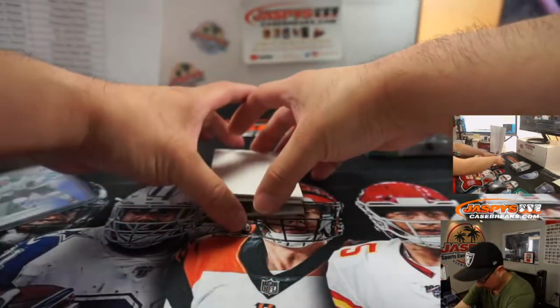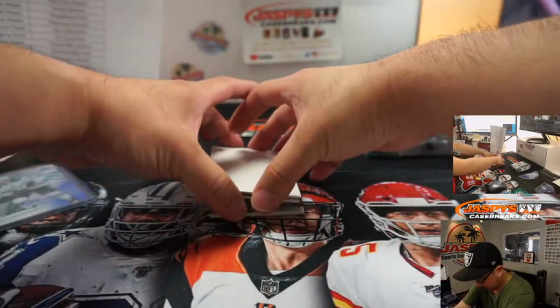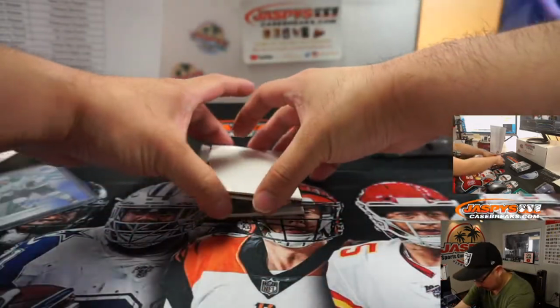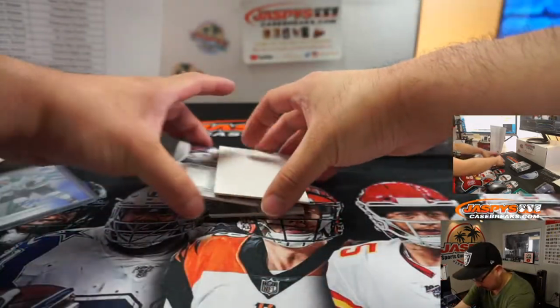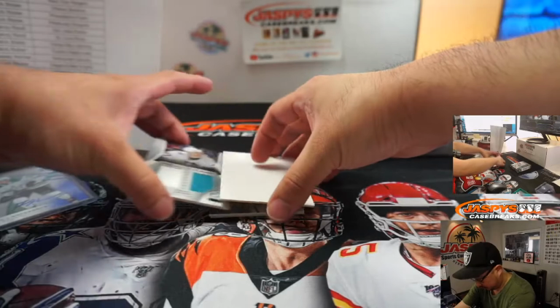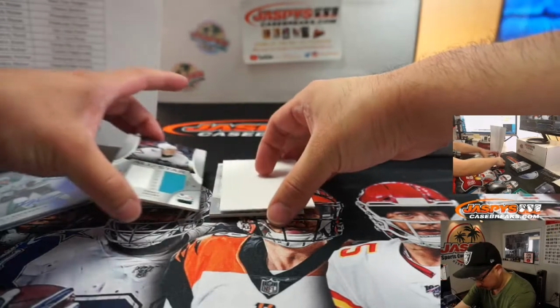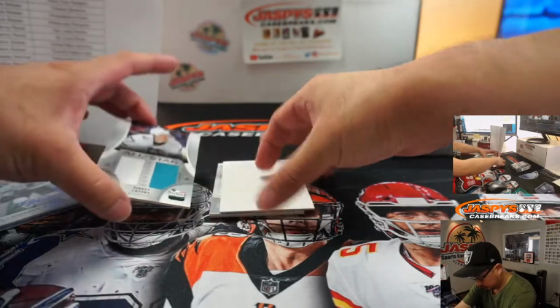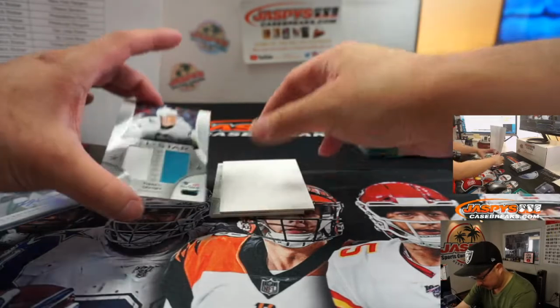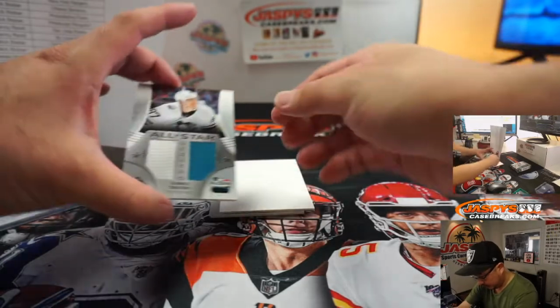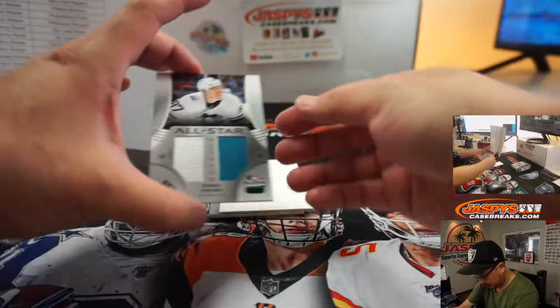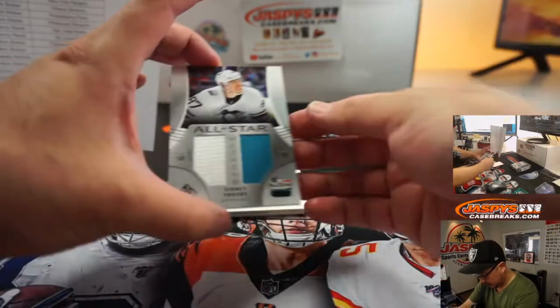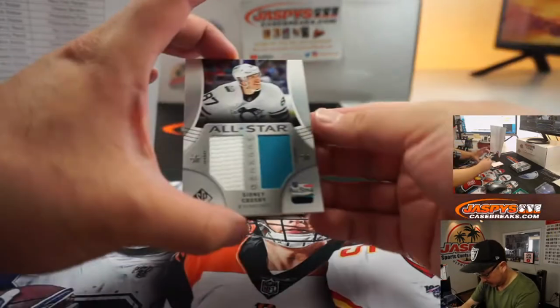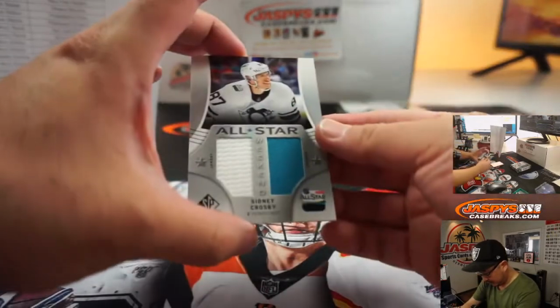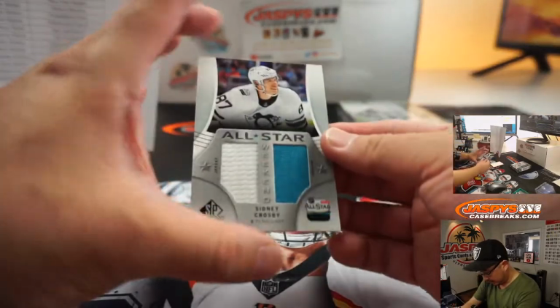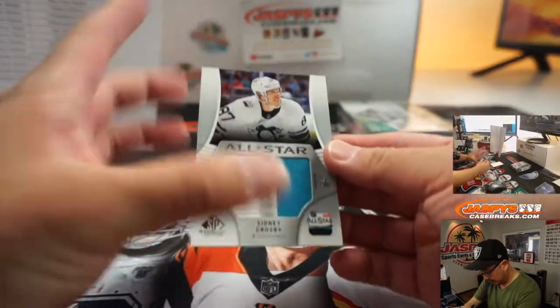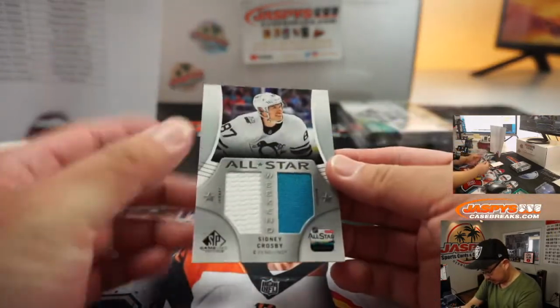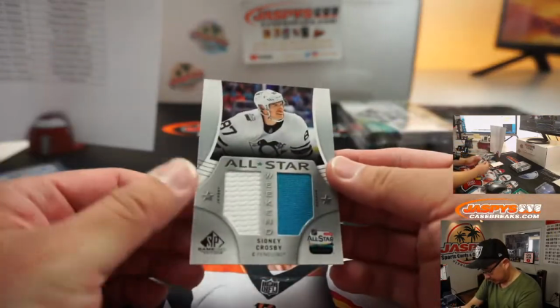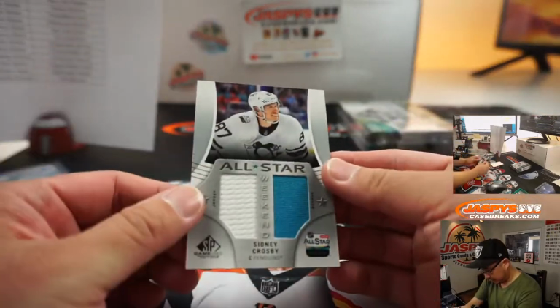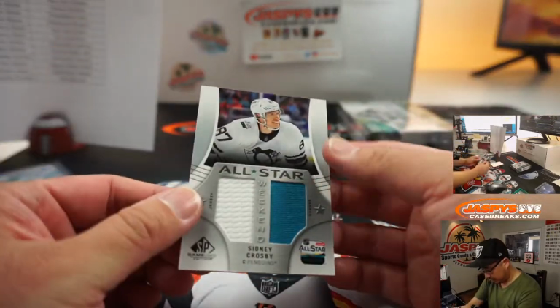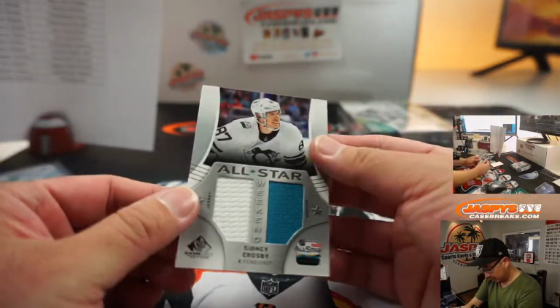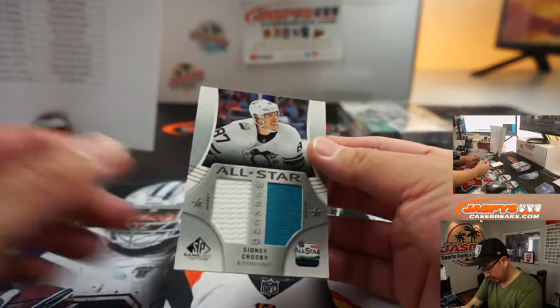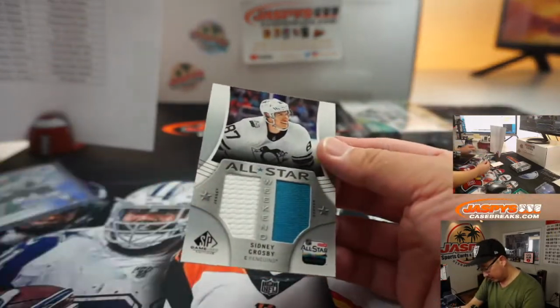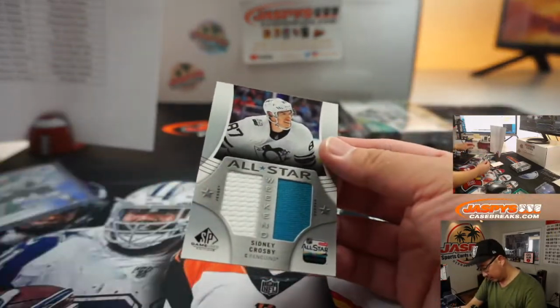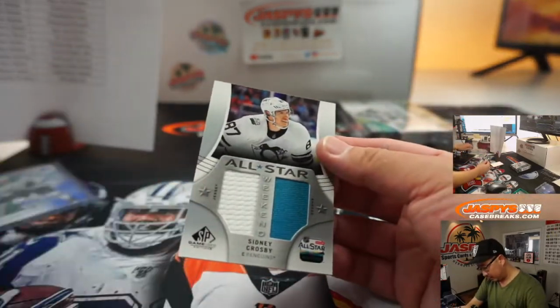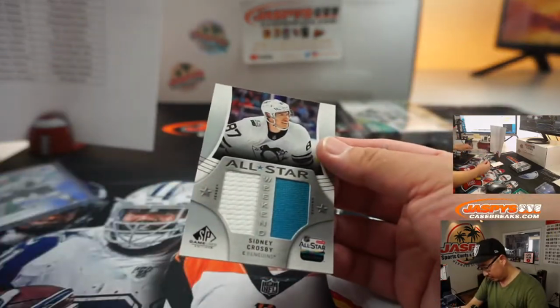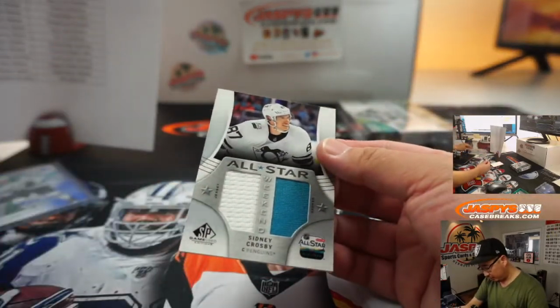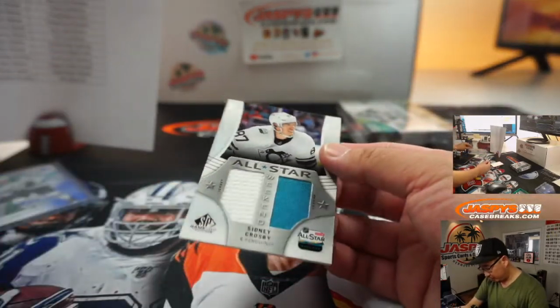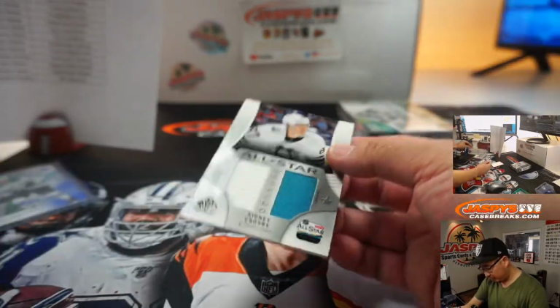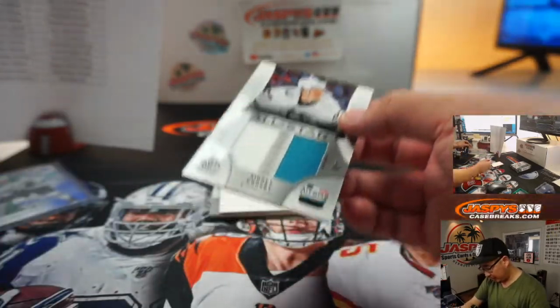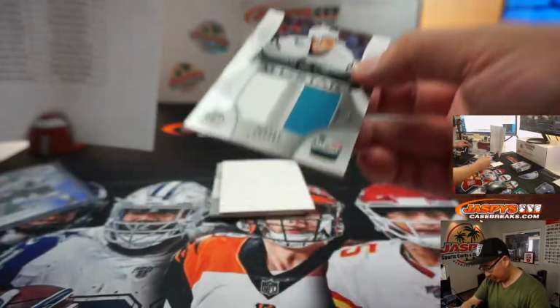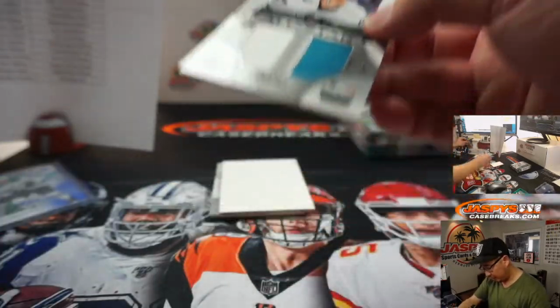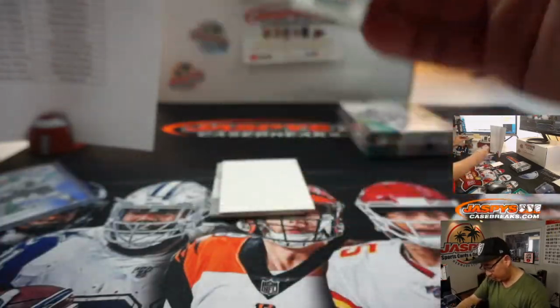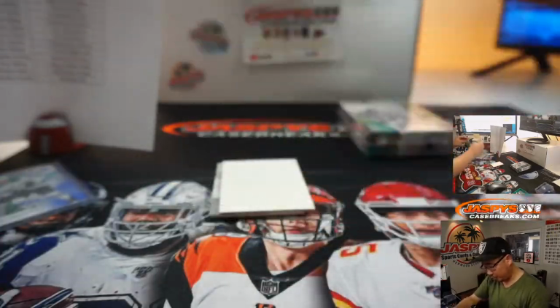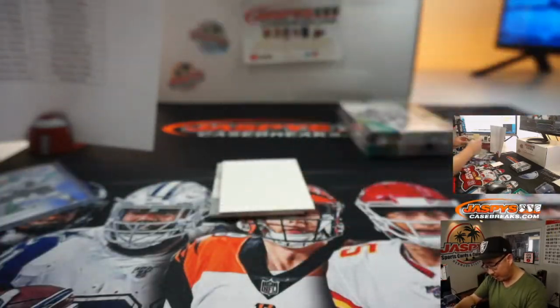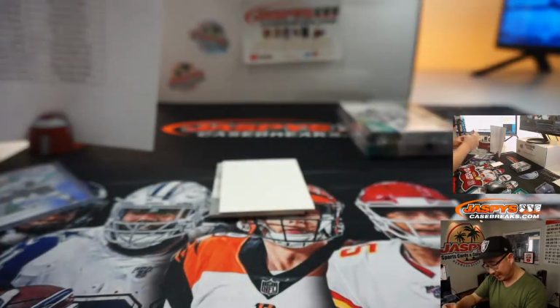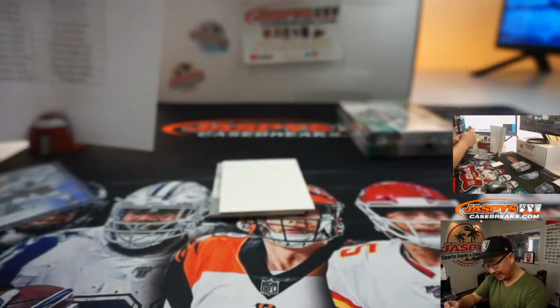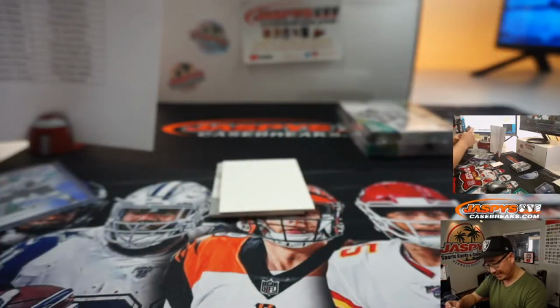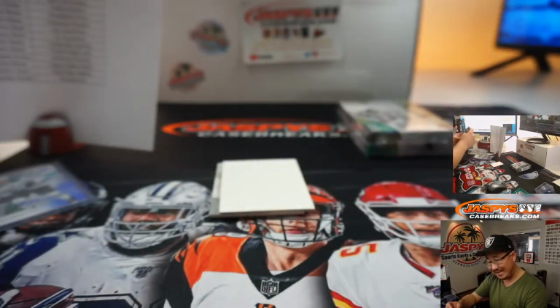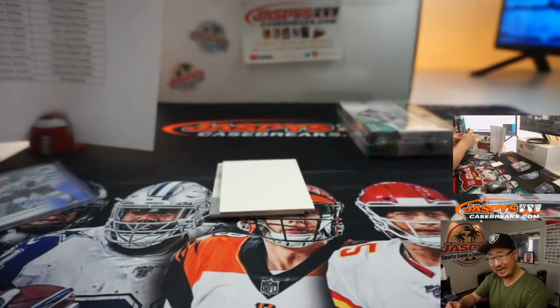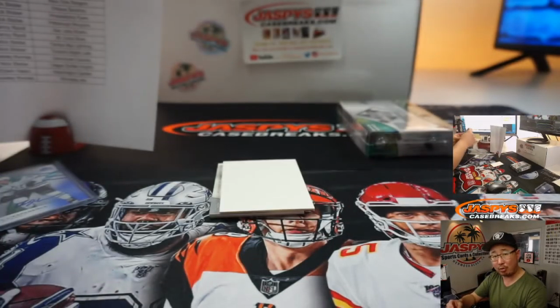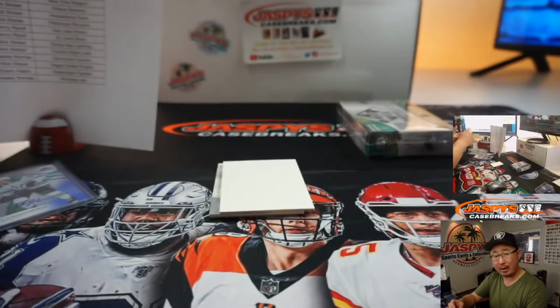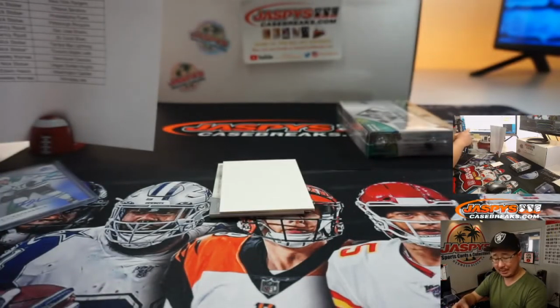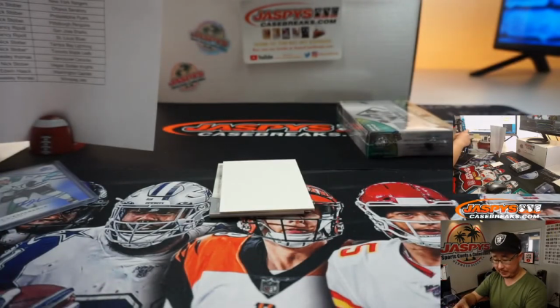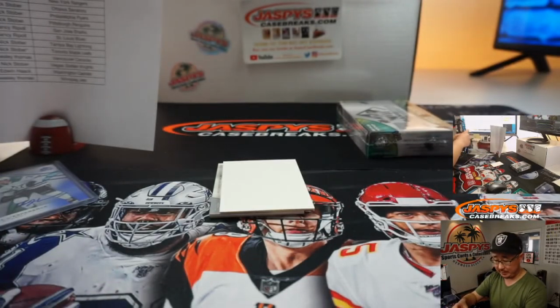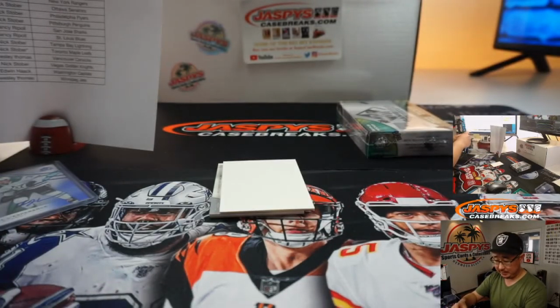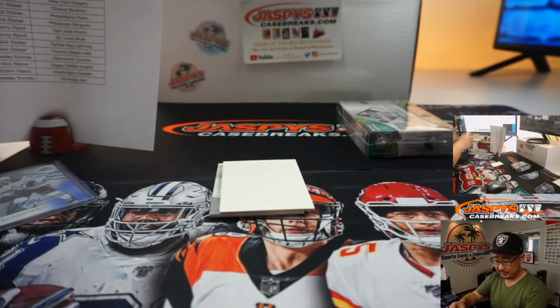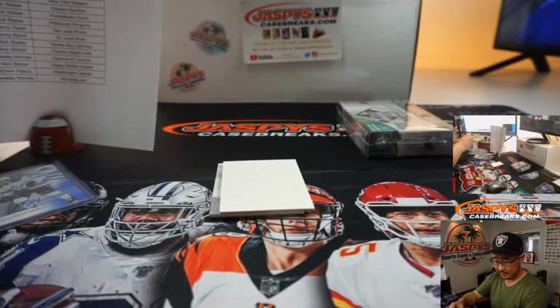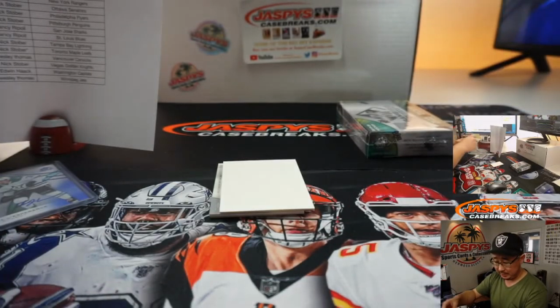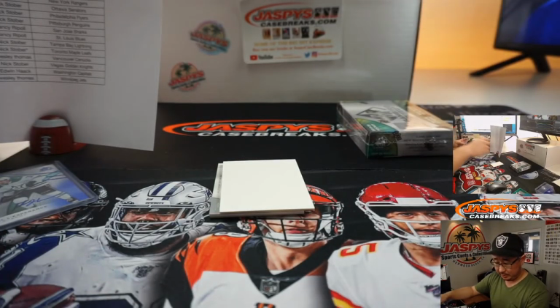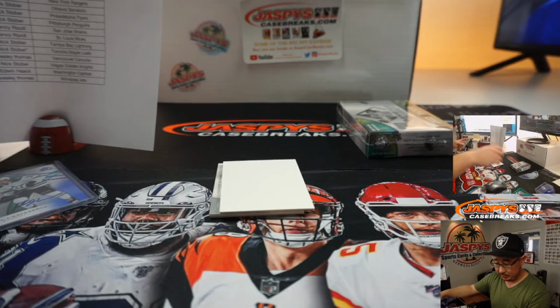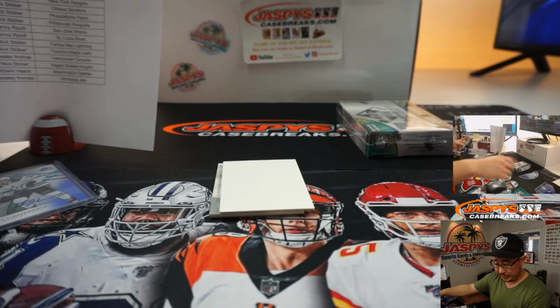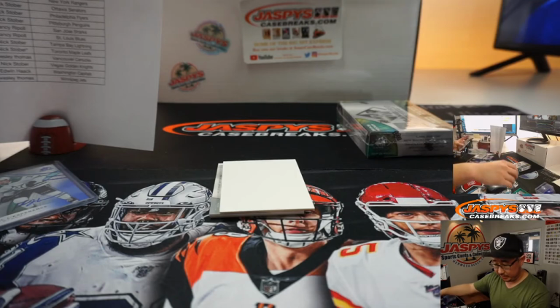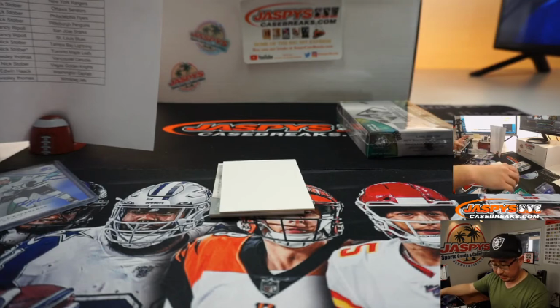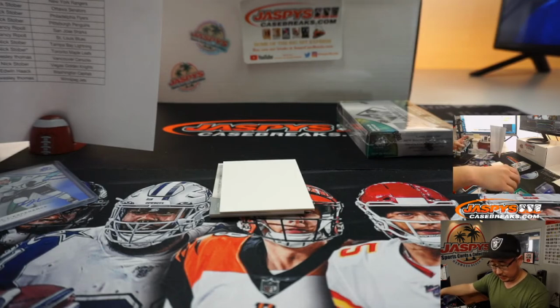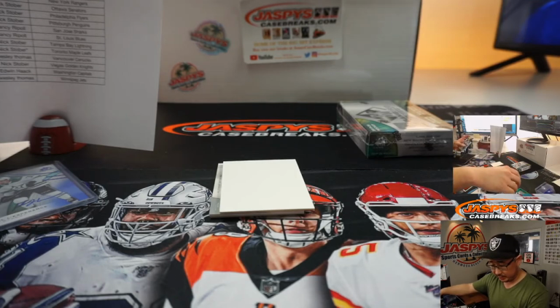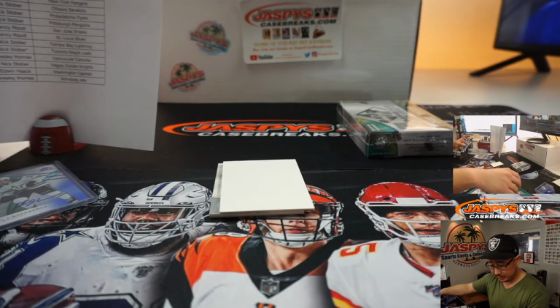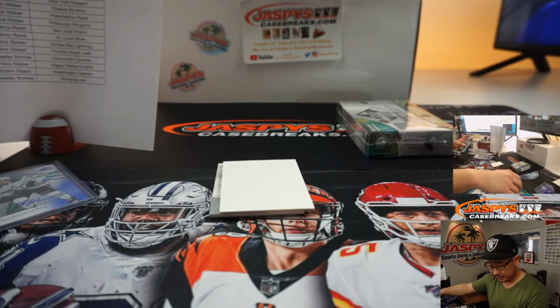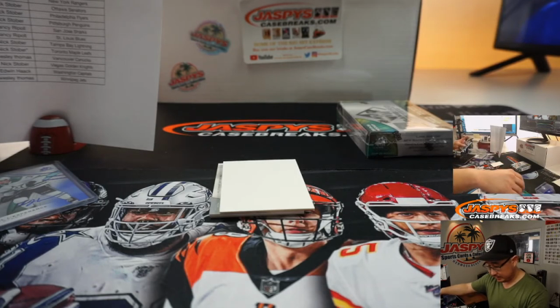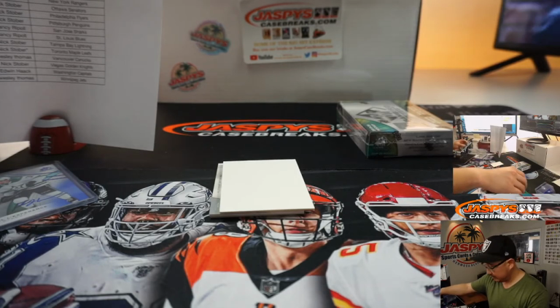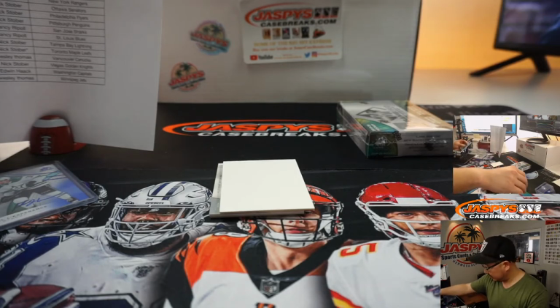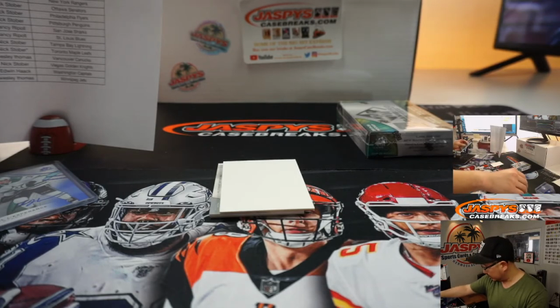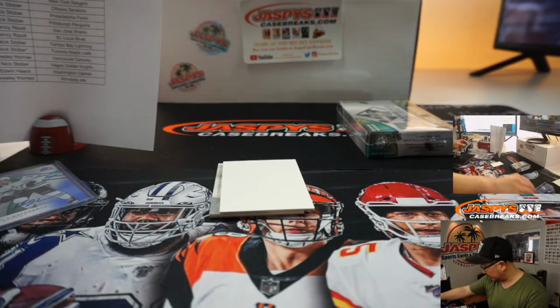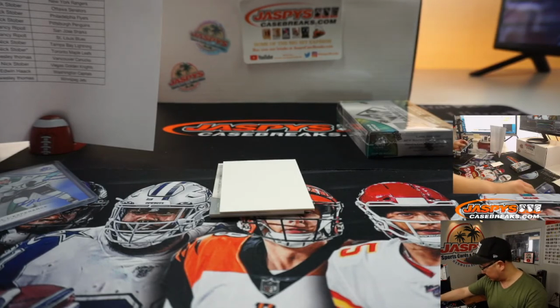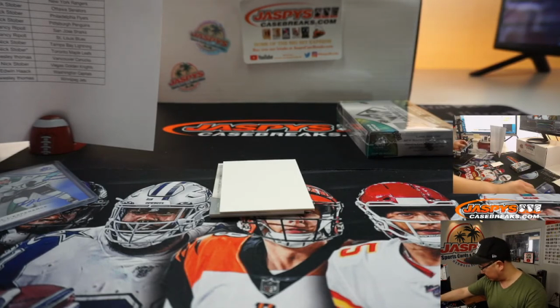We've got All-Star Two-Color Dual Relic — Sidney Crosby, Penguins — Nick Stober.